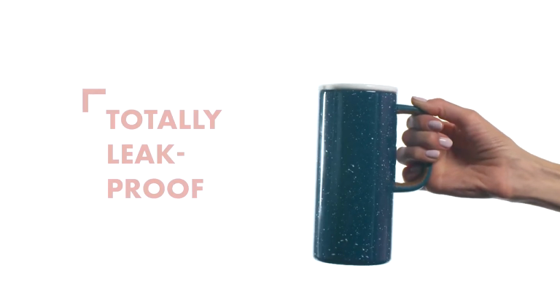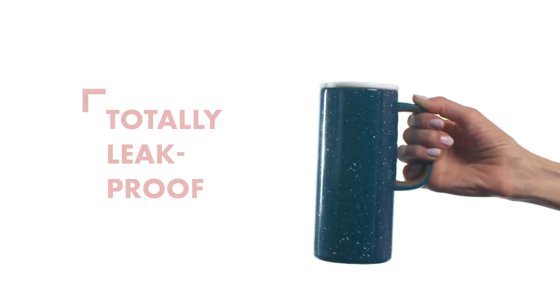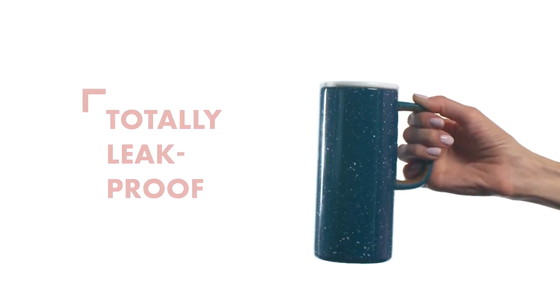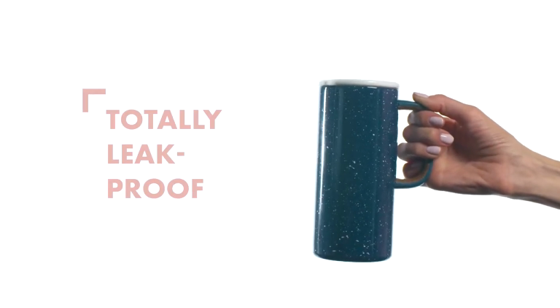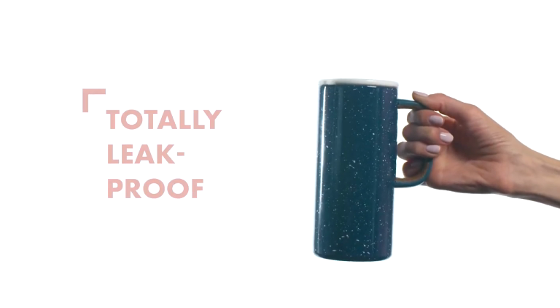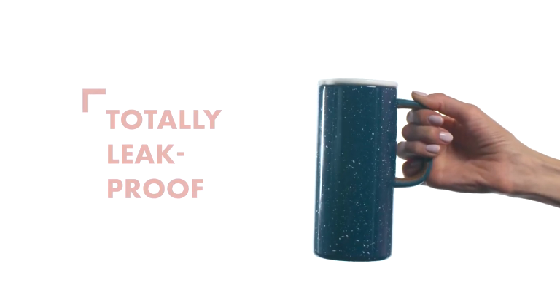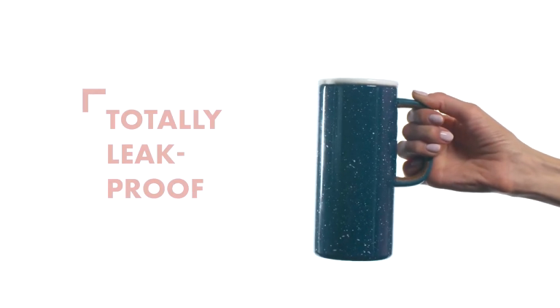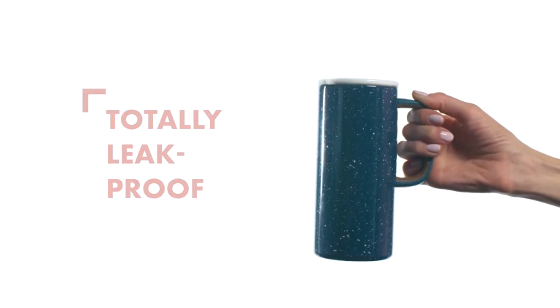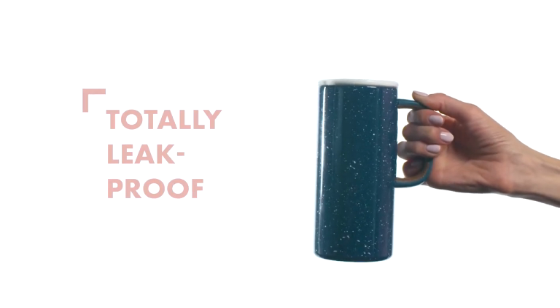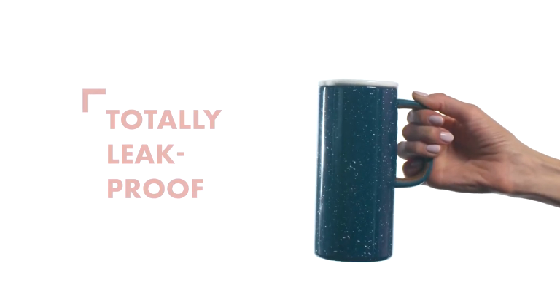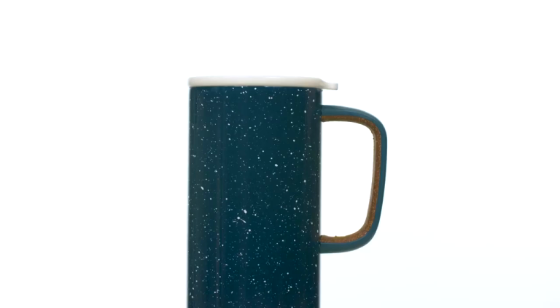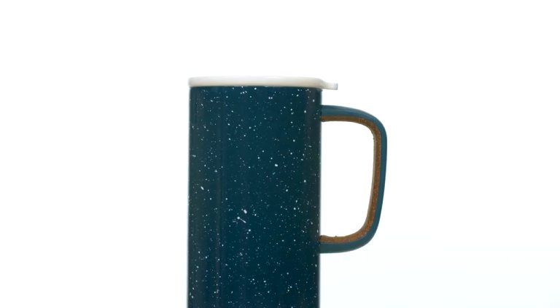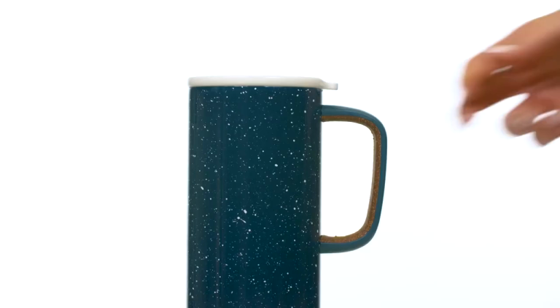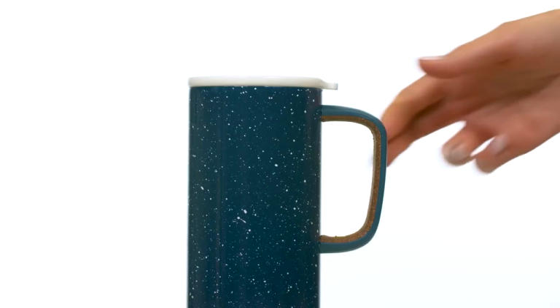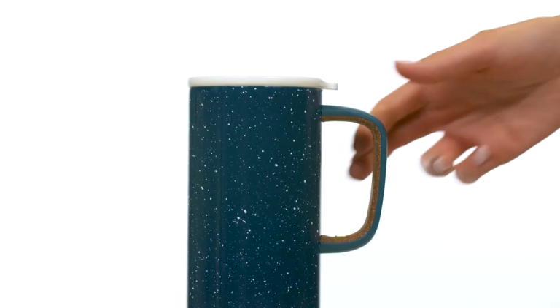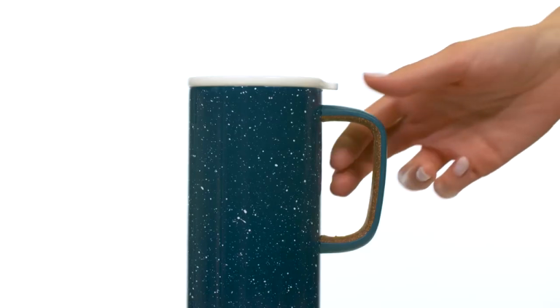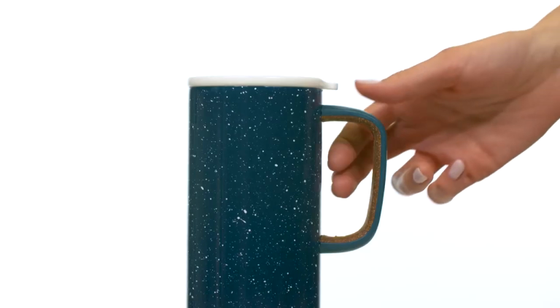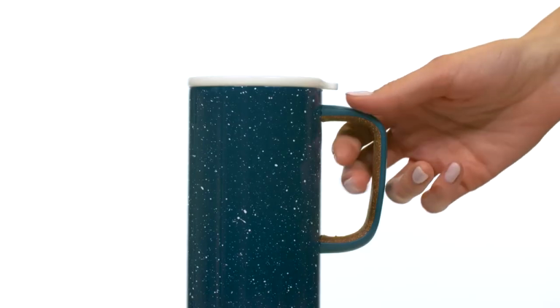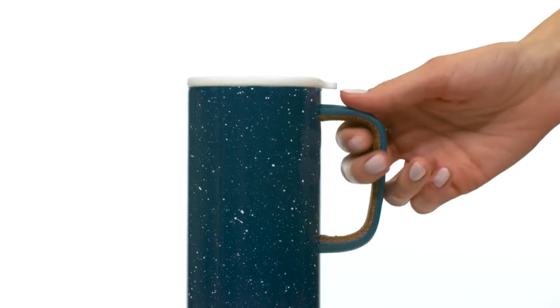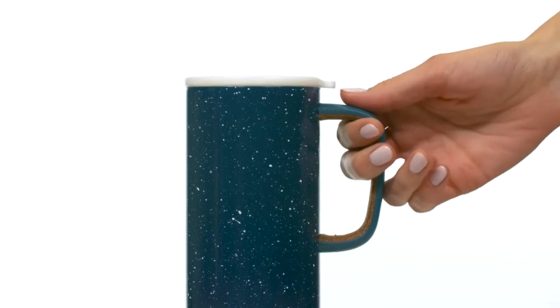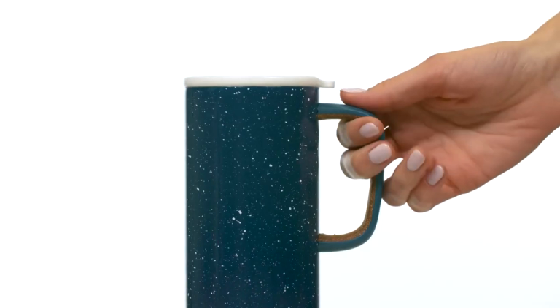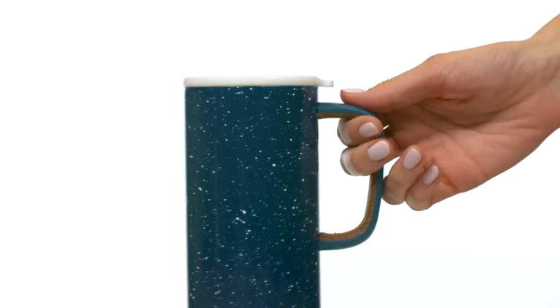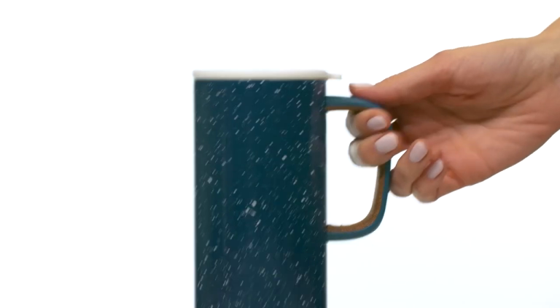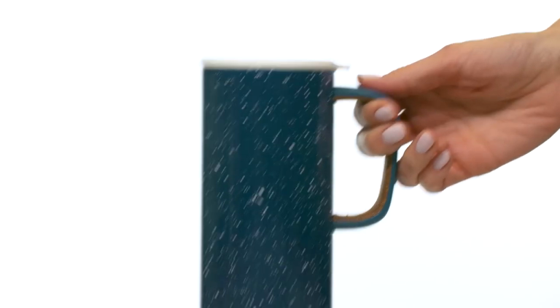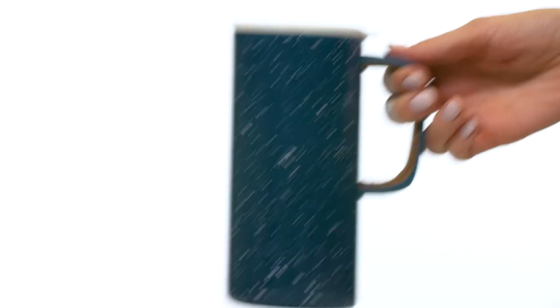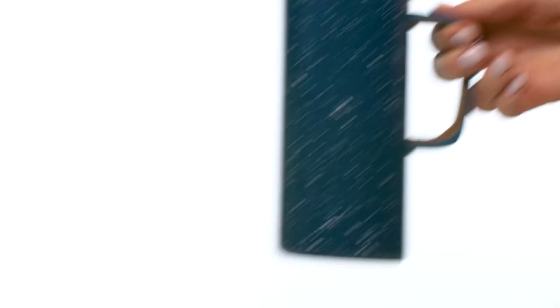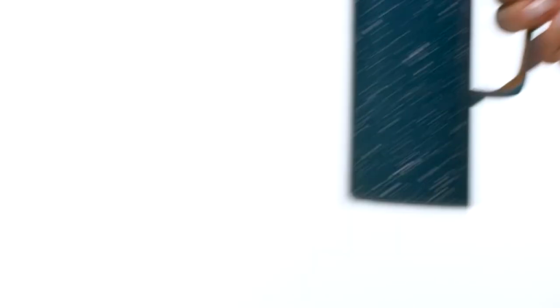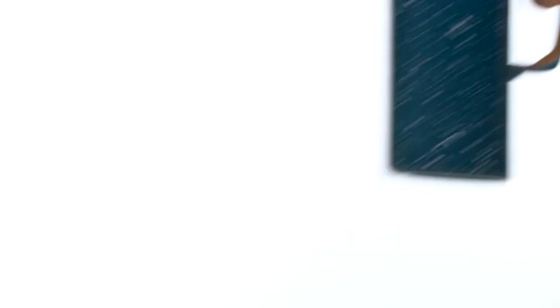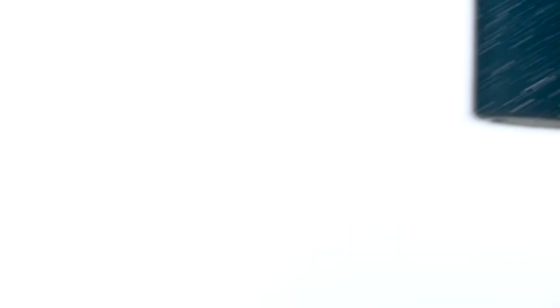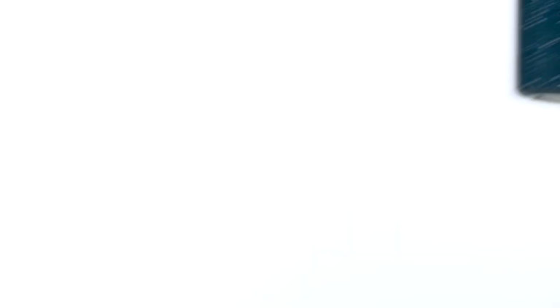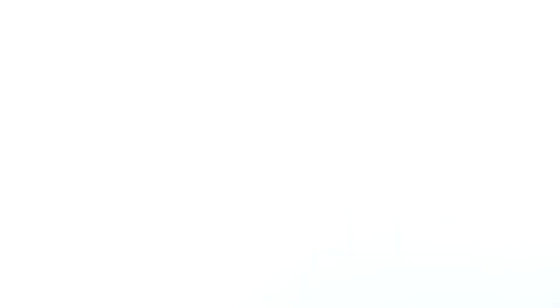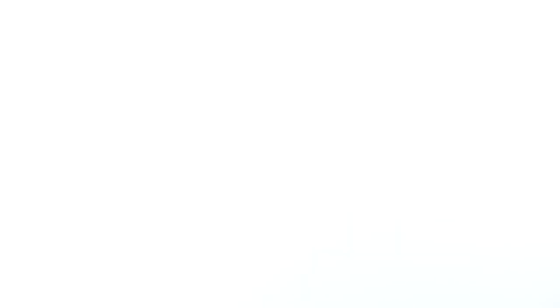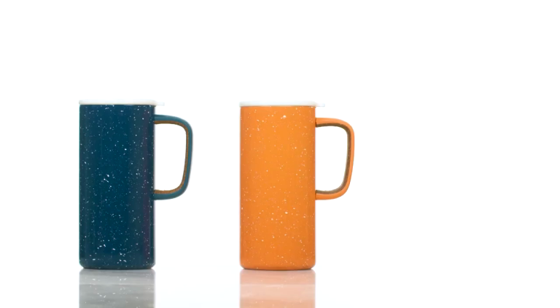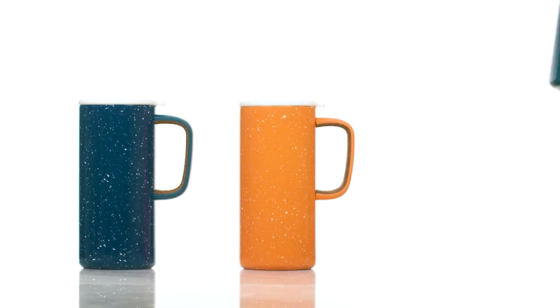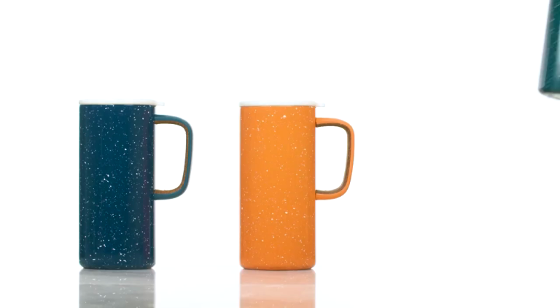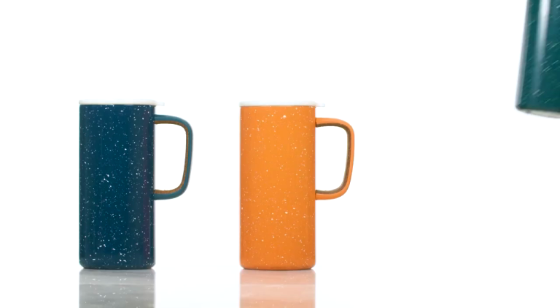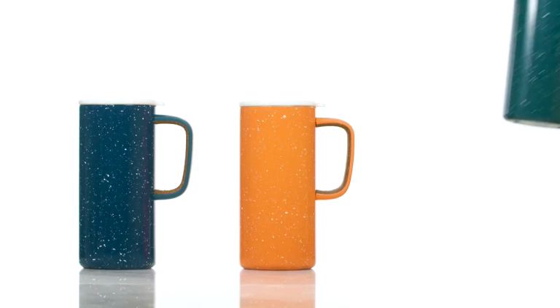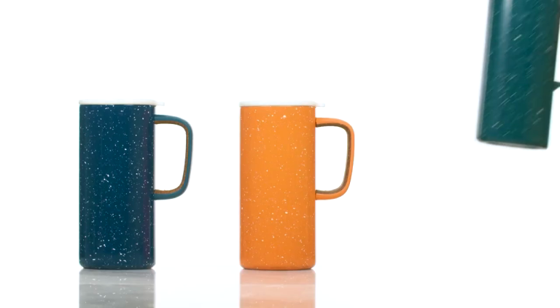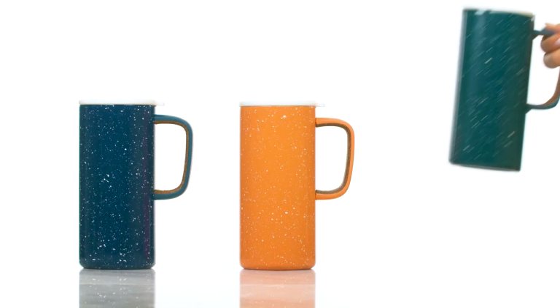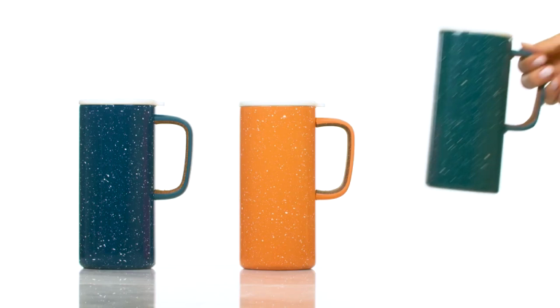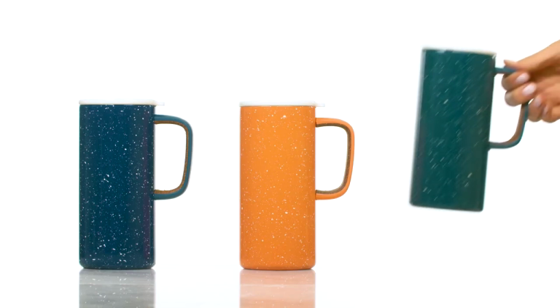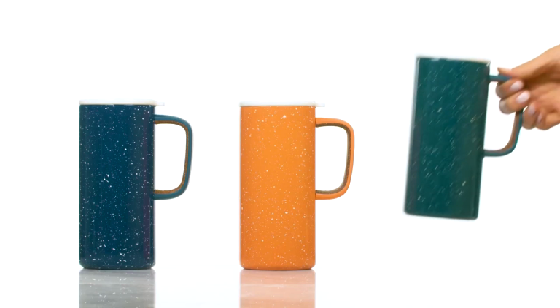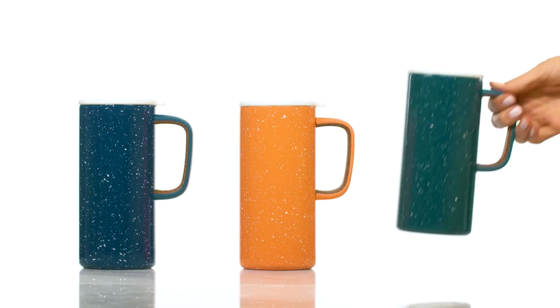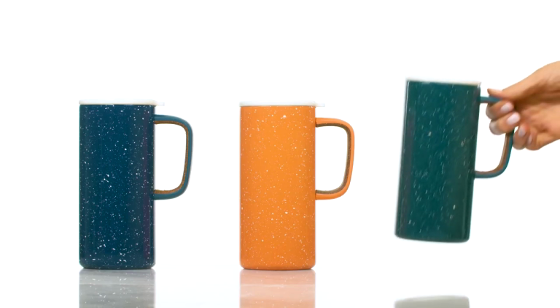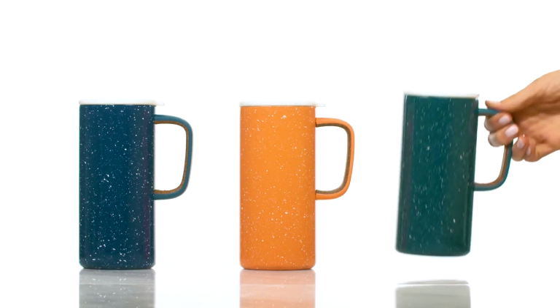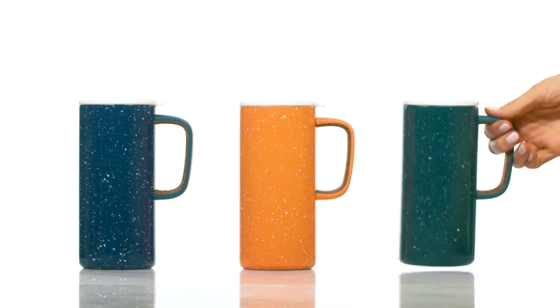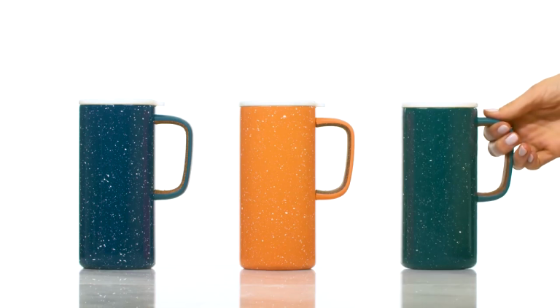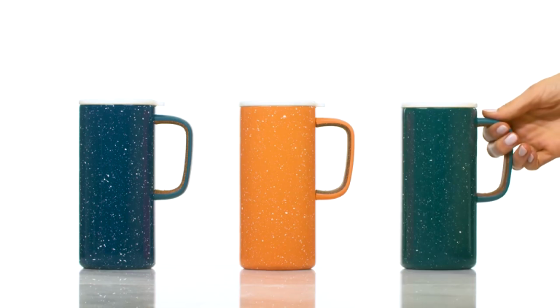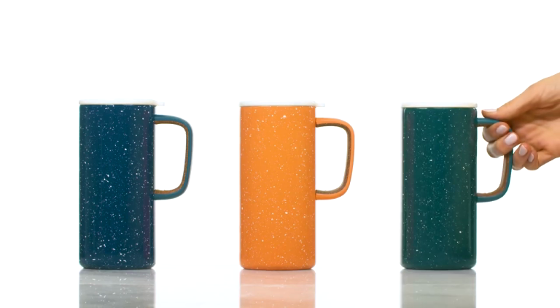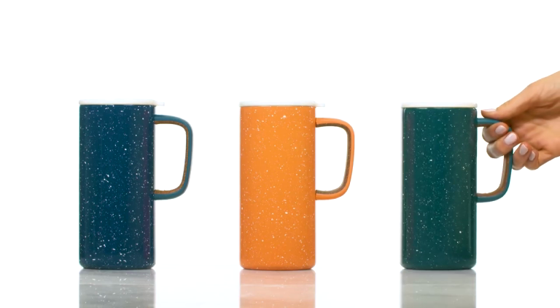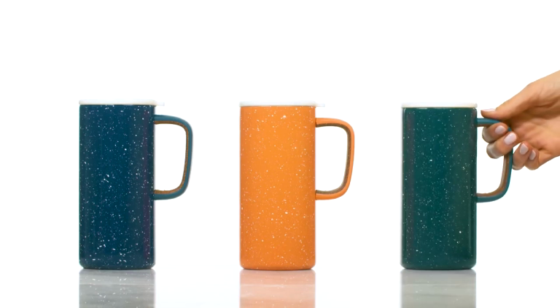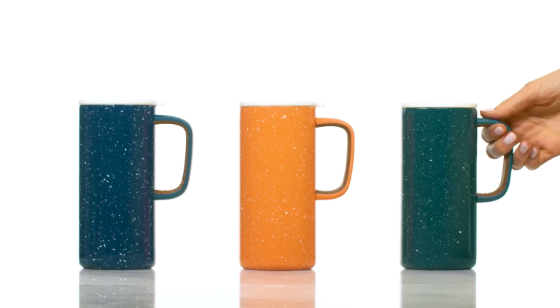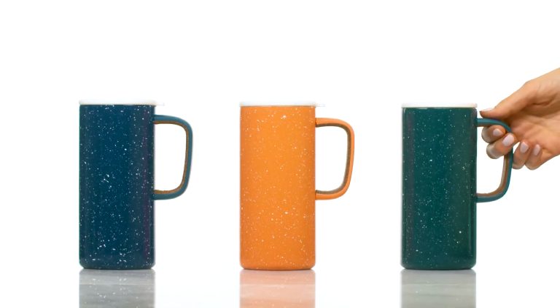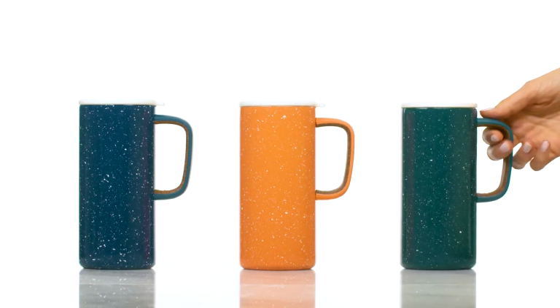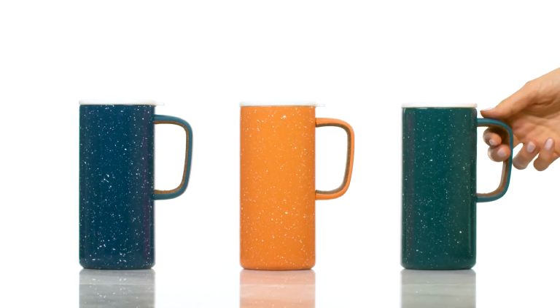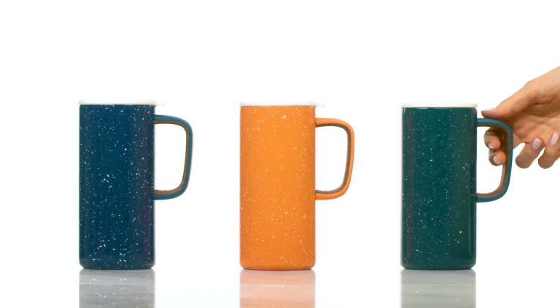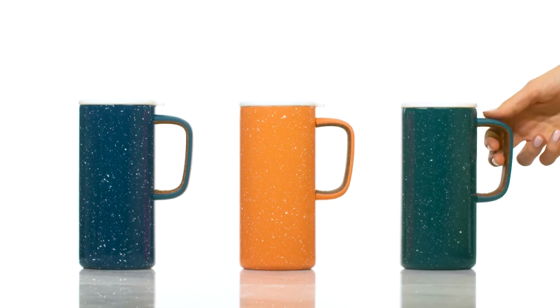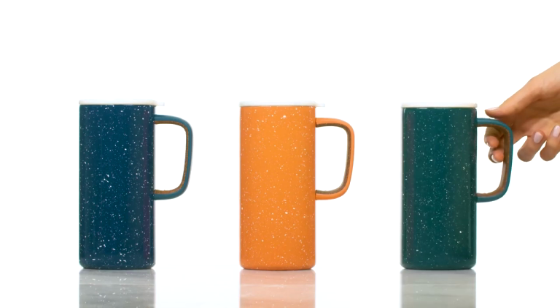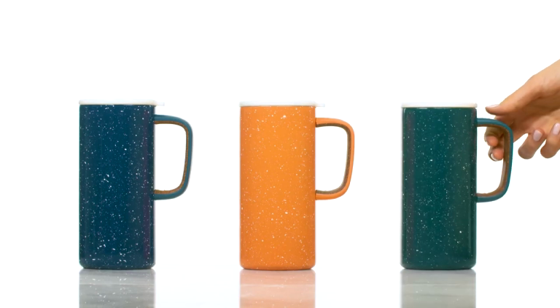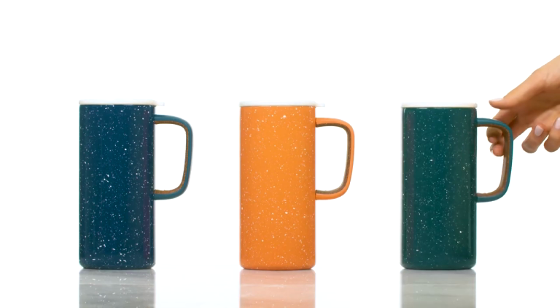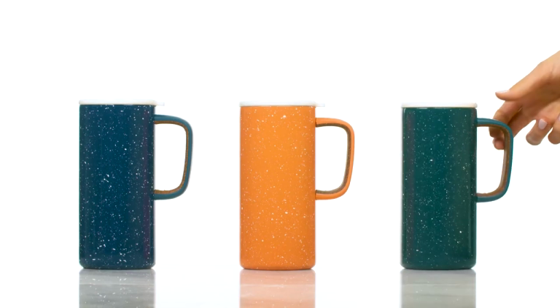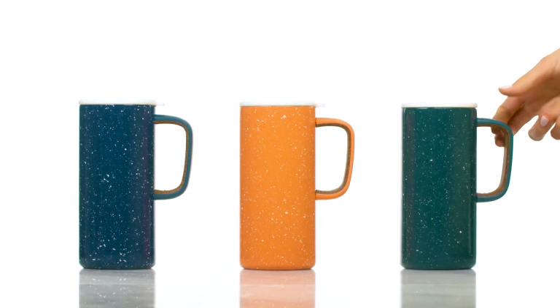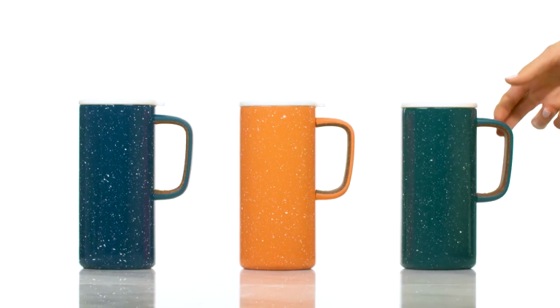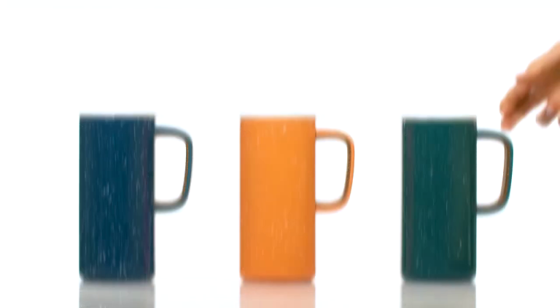You simply pop it open and you're going to get your coffee. It is double wall stainless steel — 18/8 stainless steel — so it's best-in-class steel.